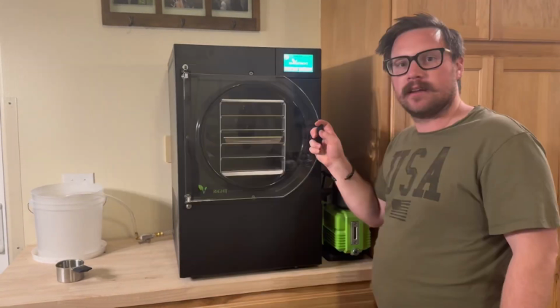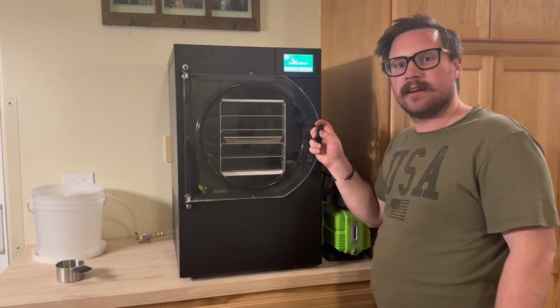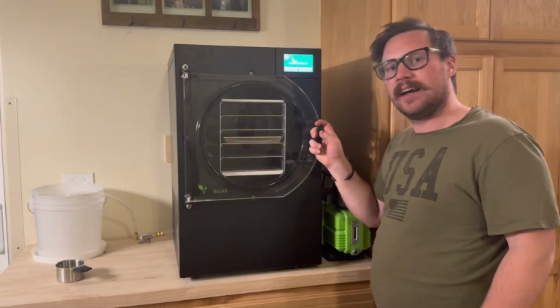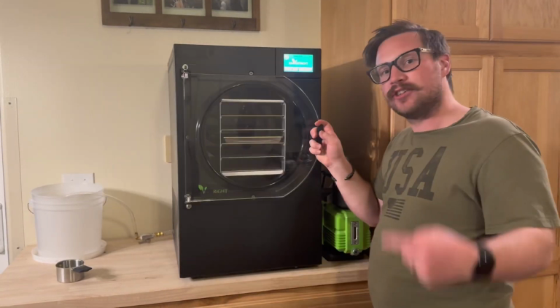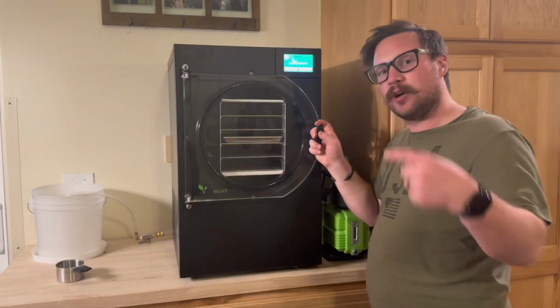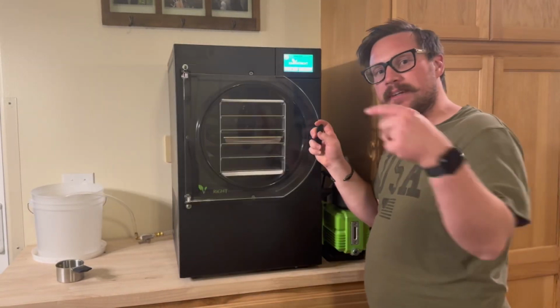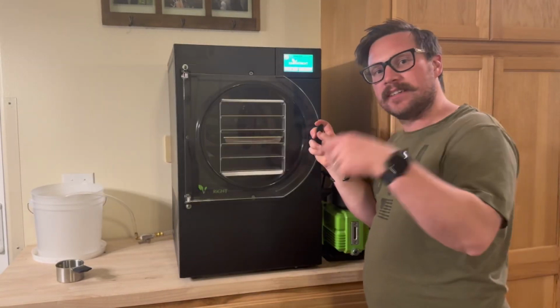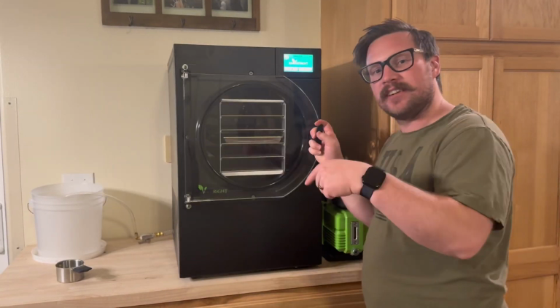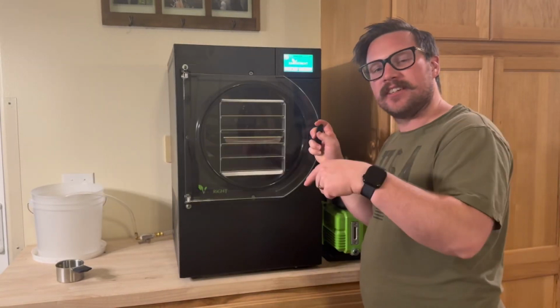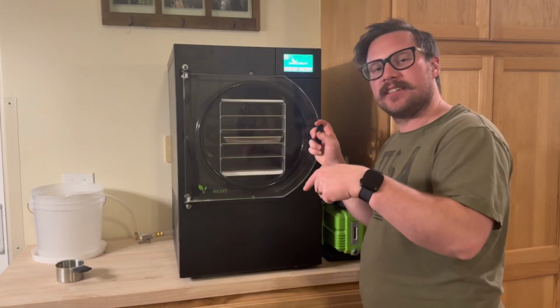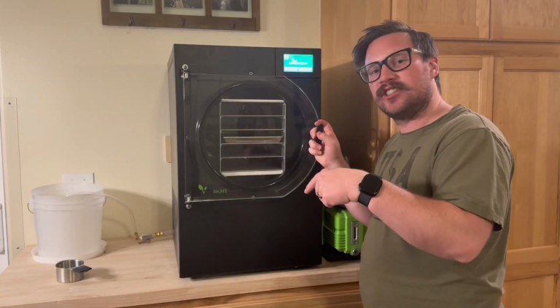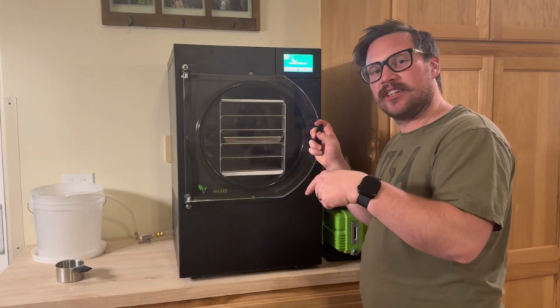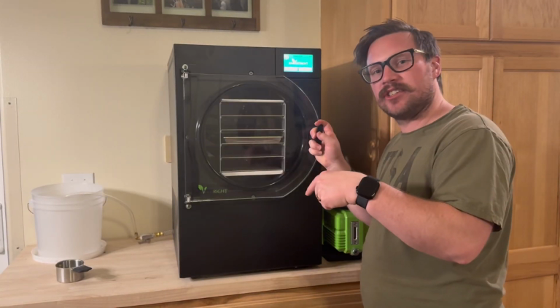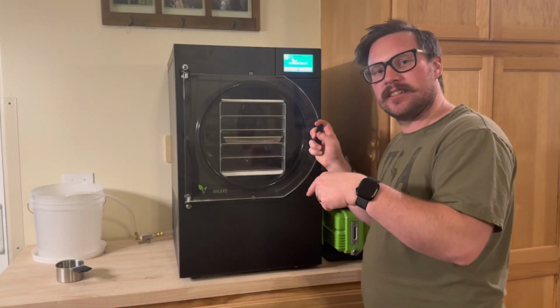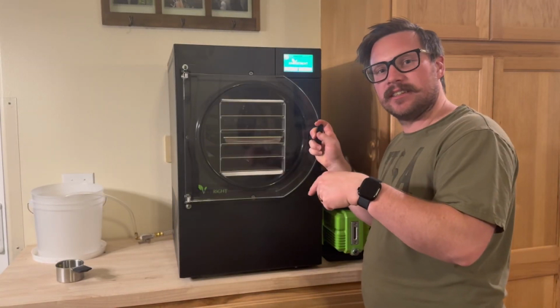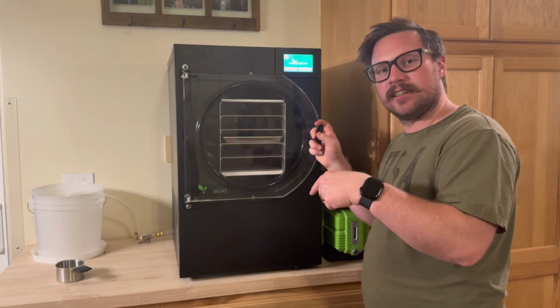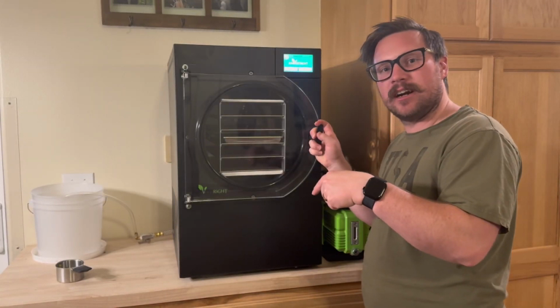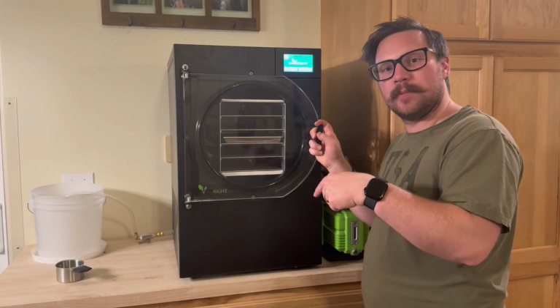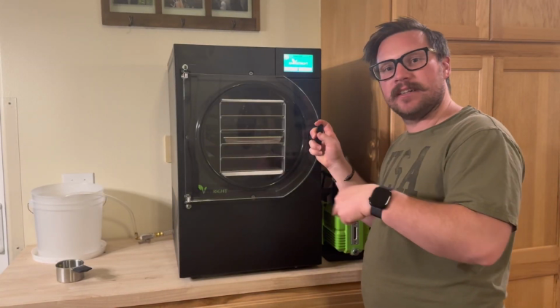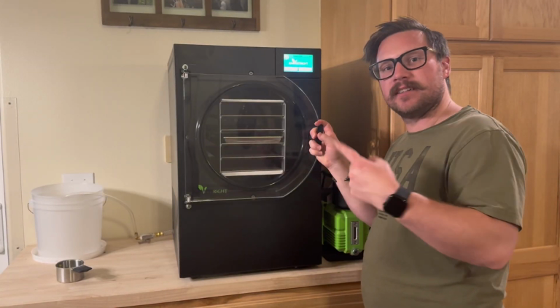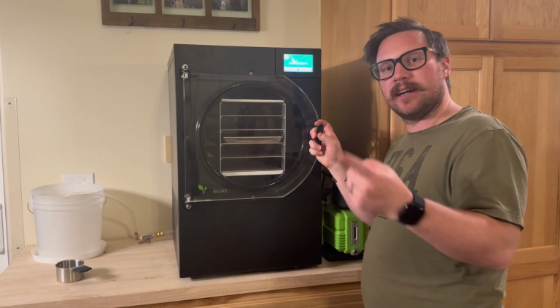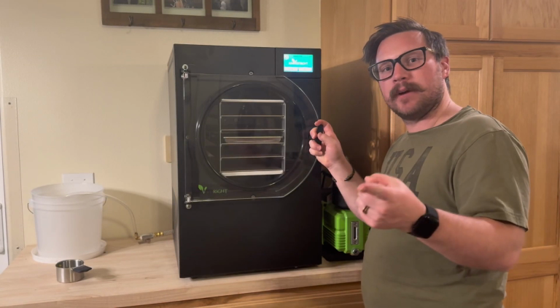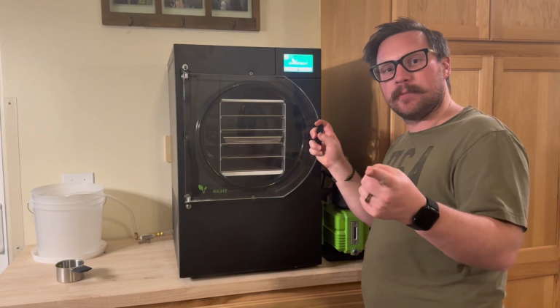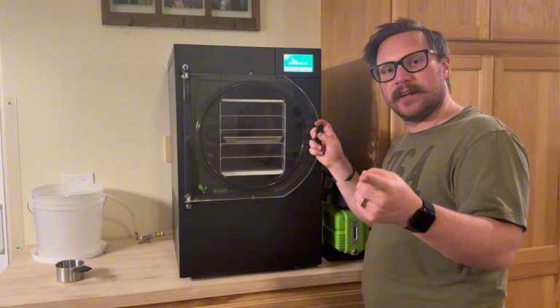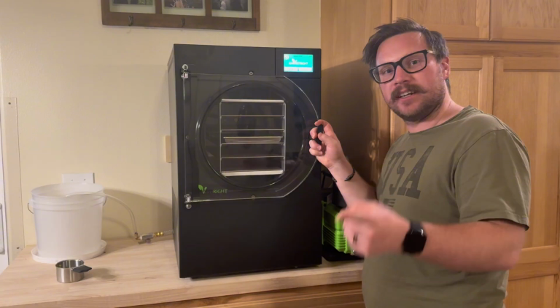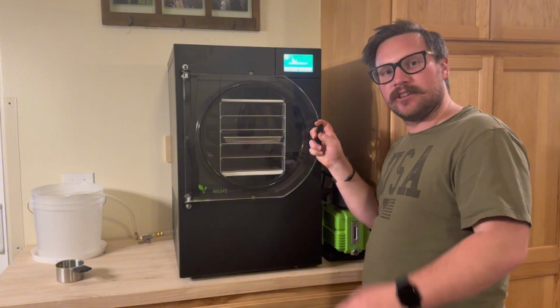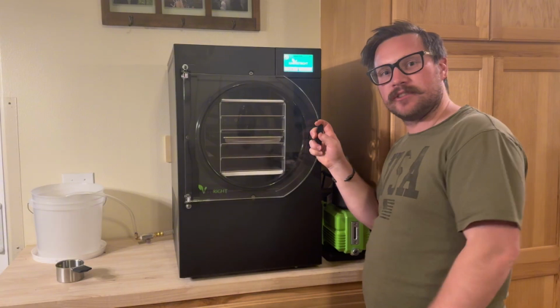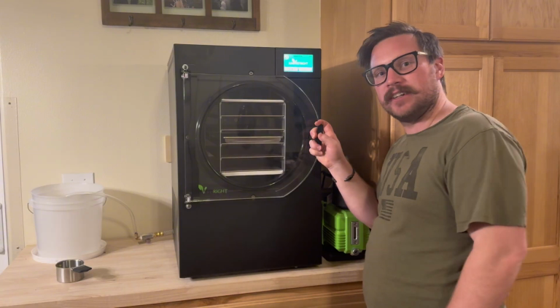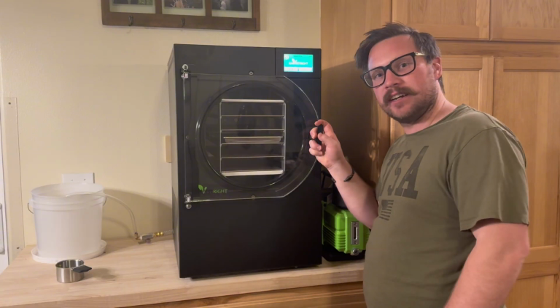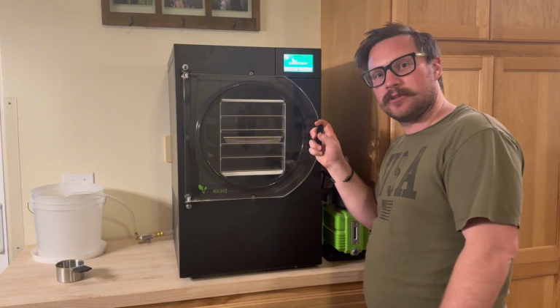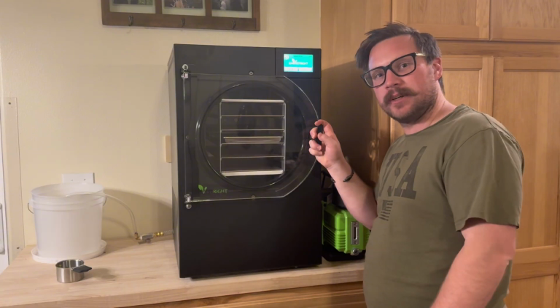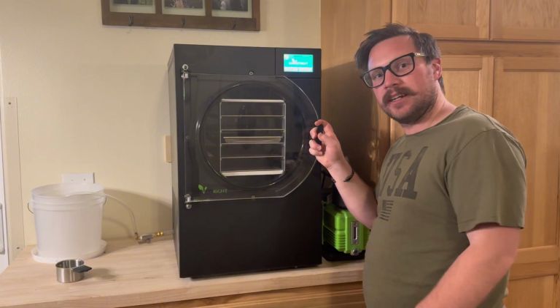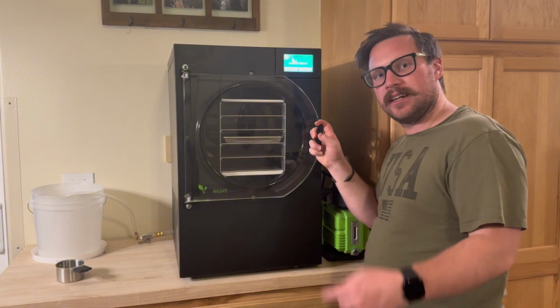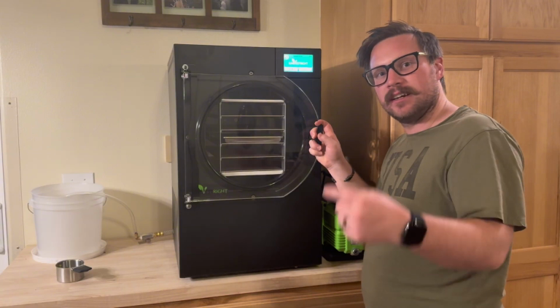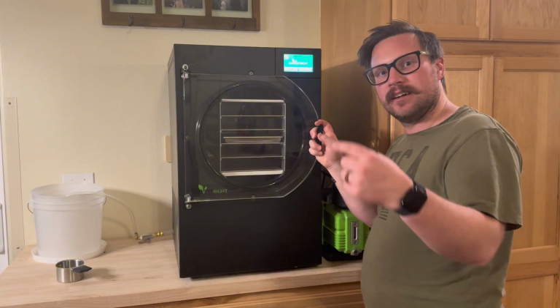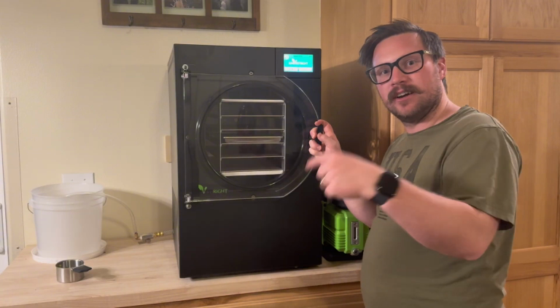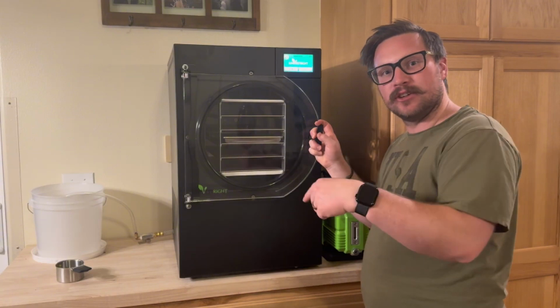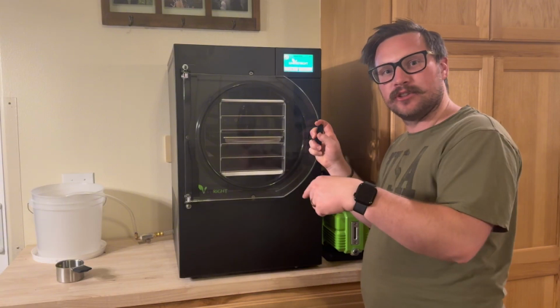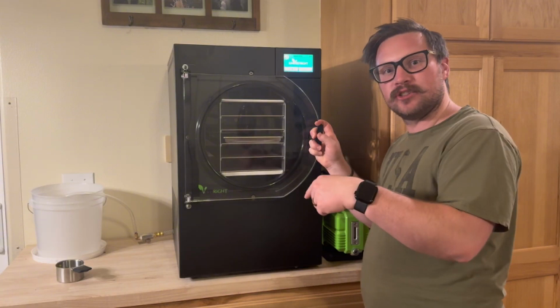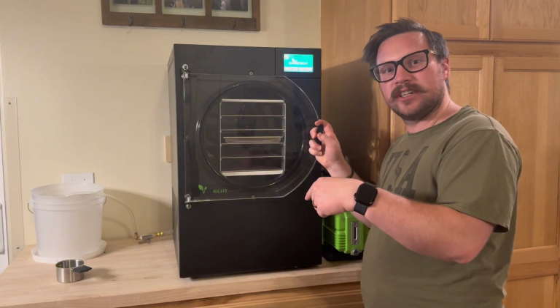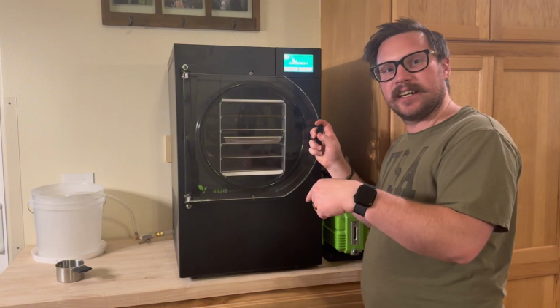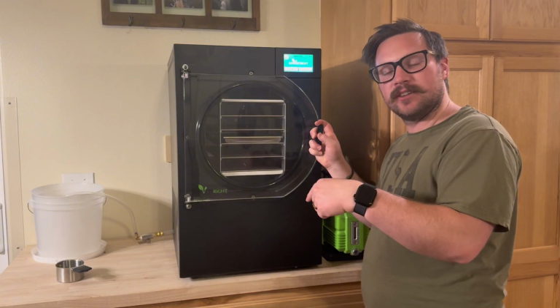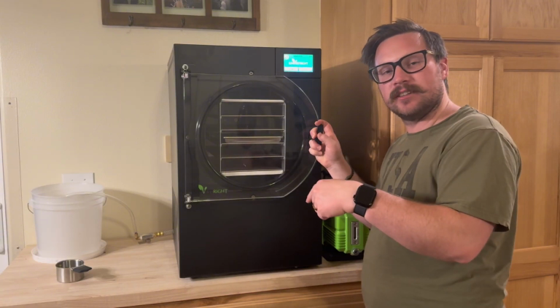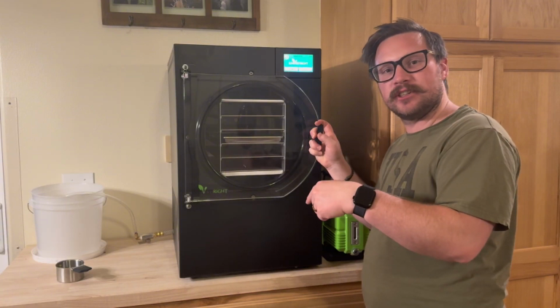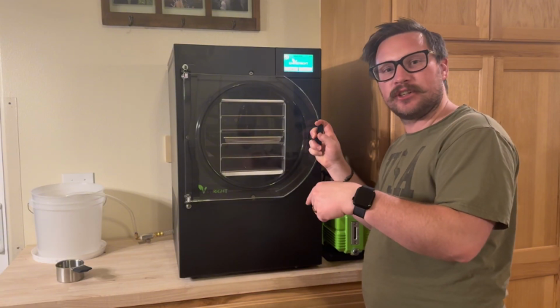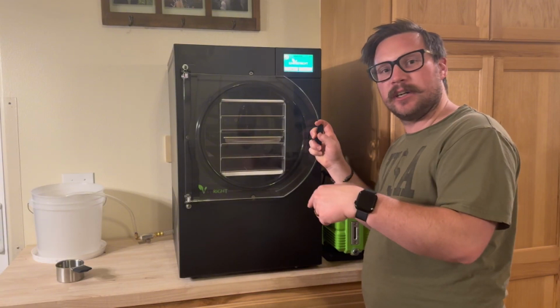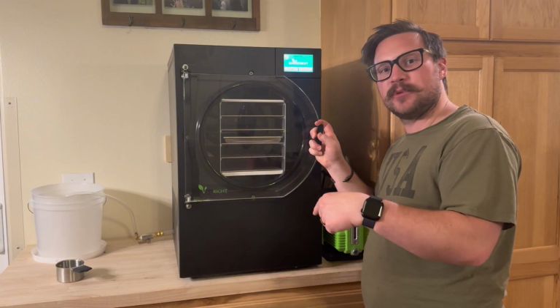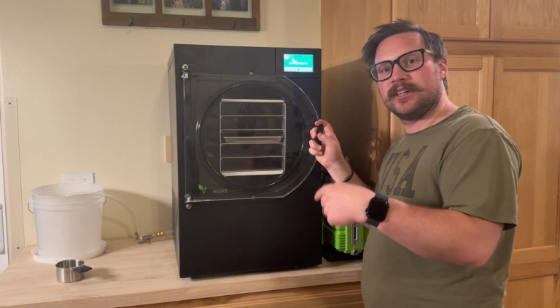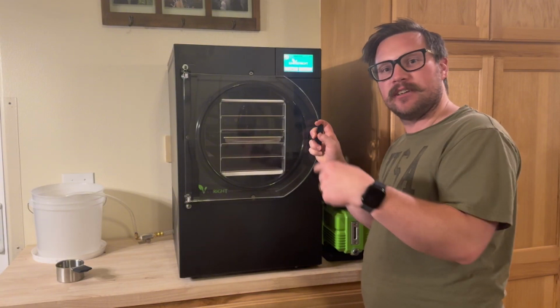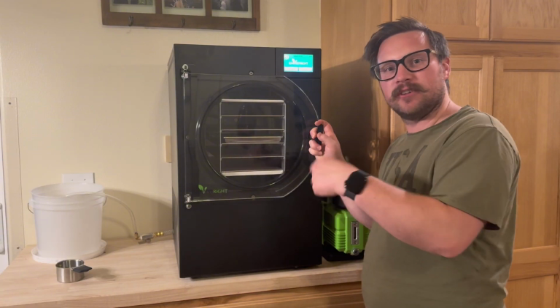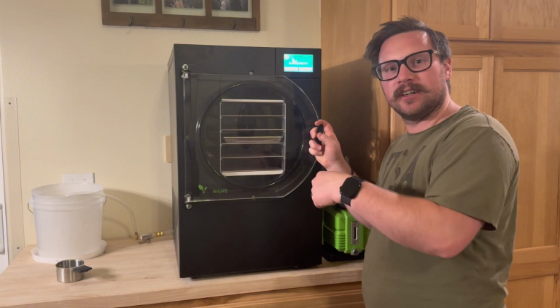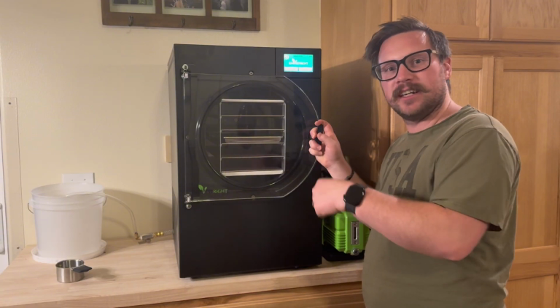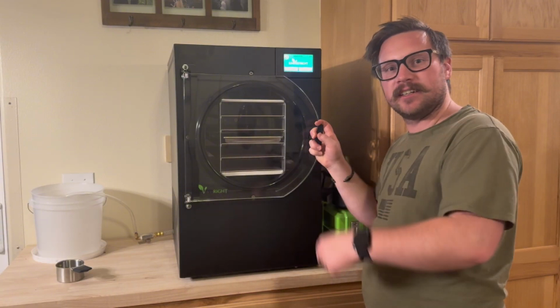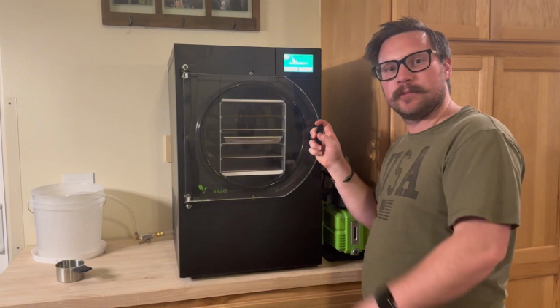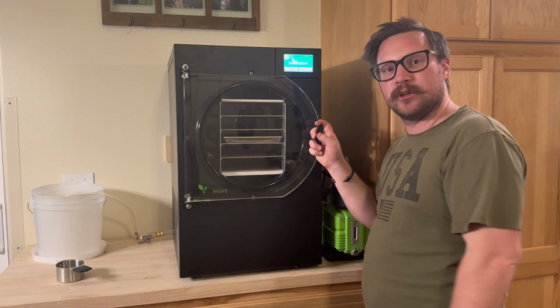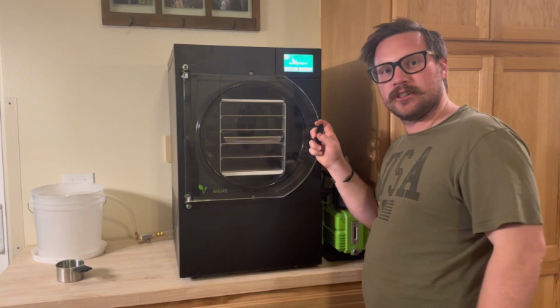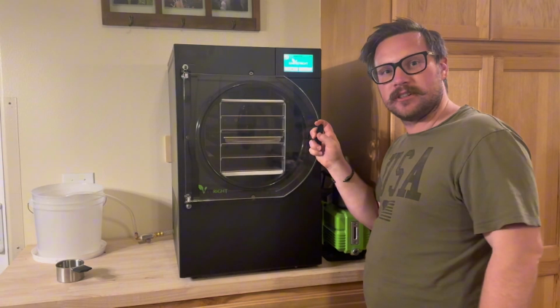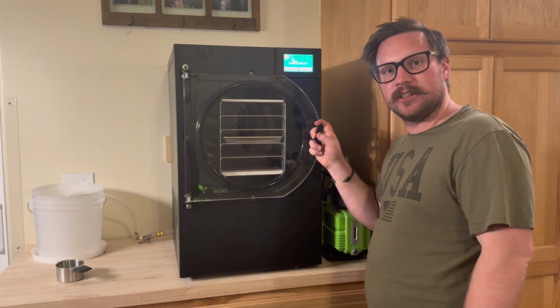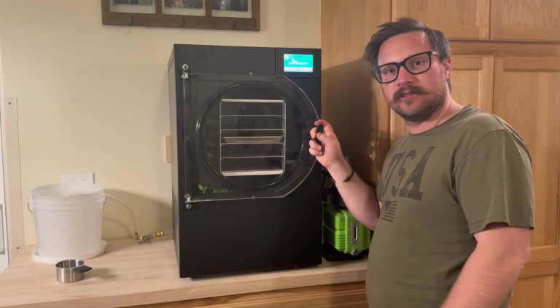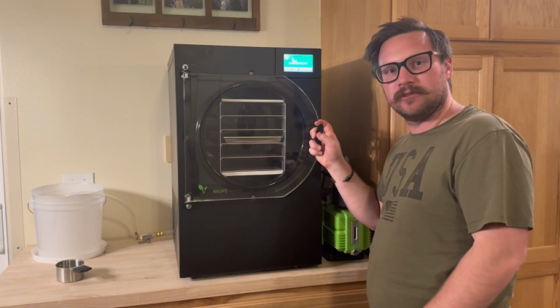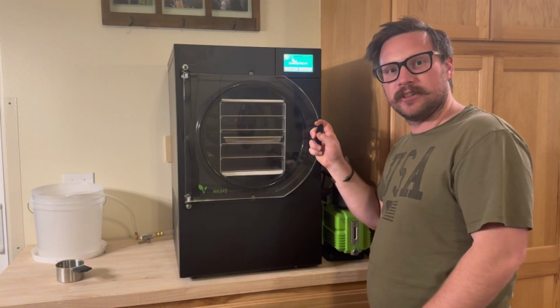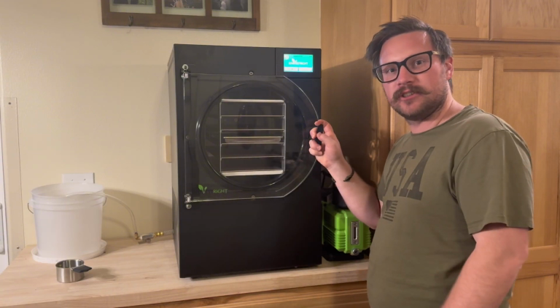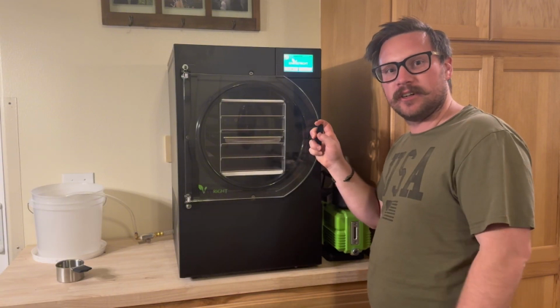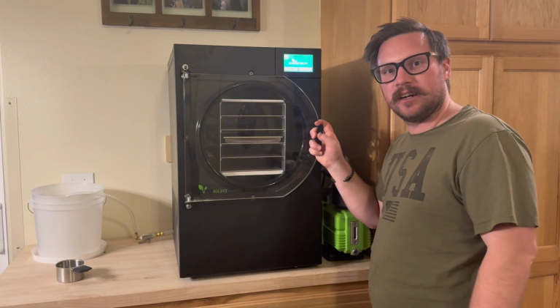As always, leave your suggestions in the comments and I might pick yours for next week. Also check out the description for a link to purchase your own freeze dryer.